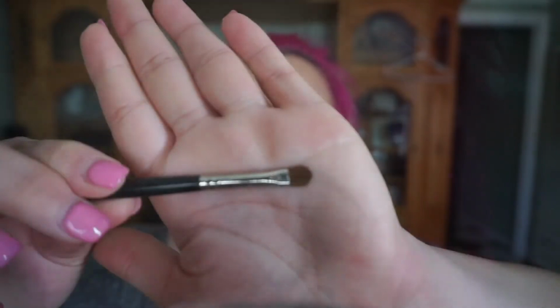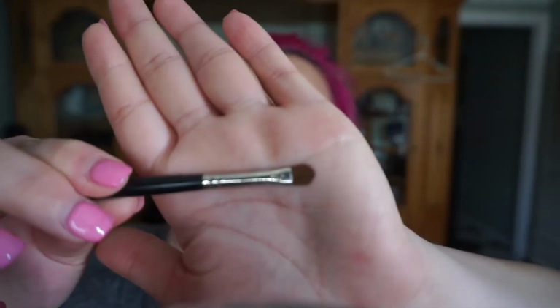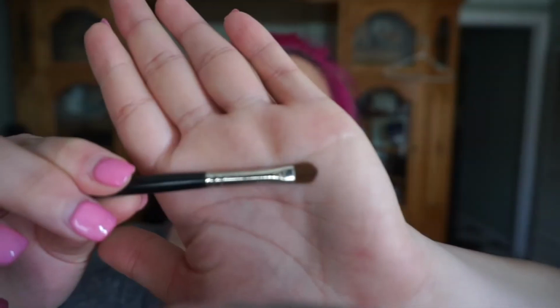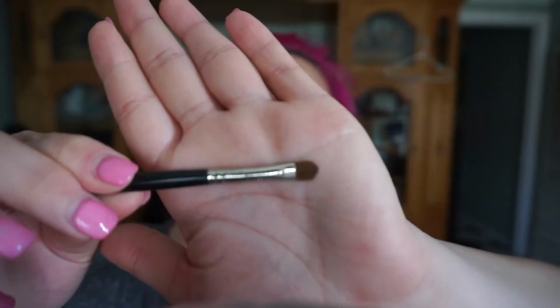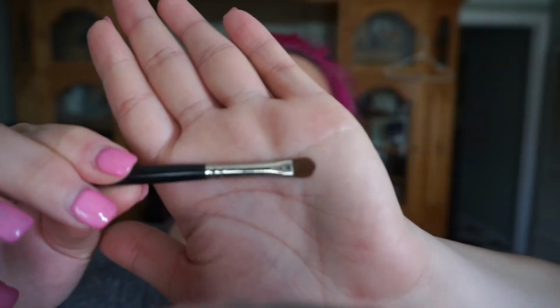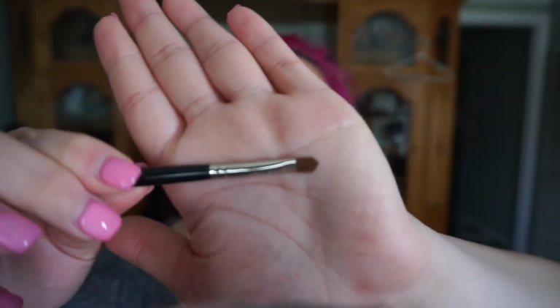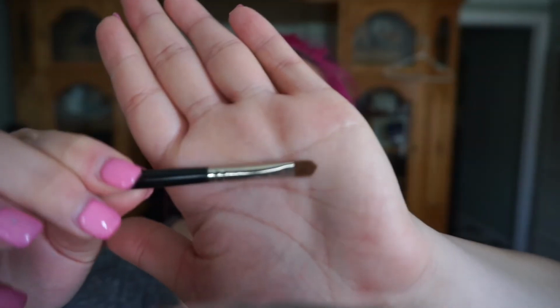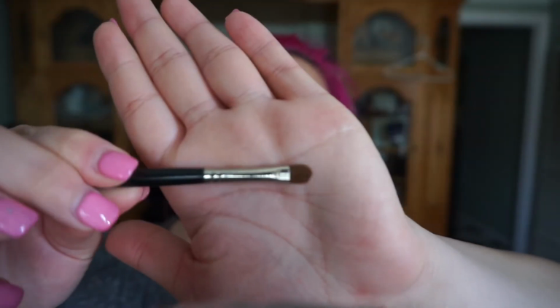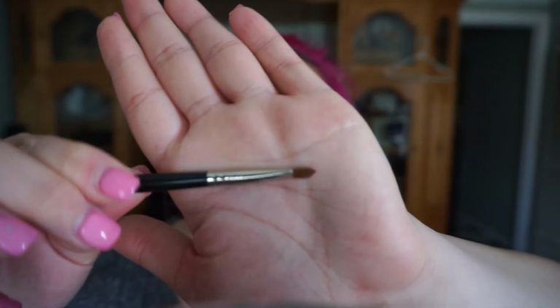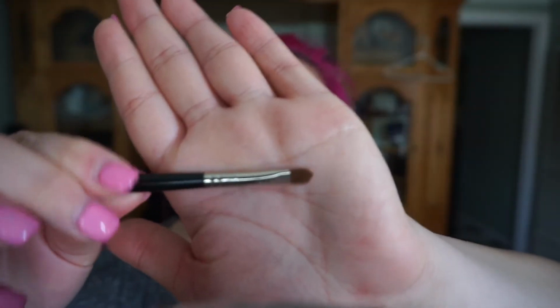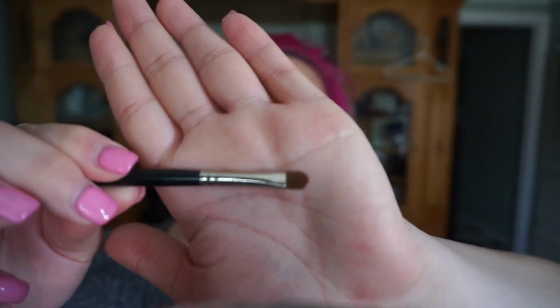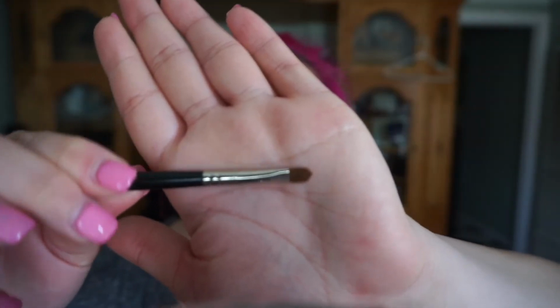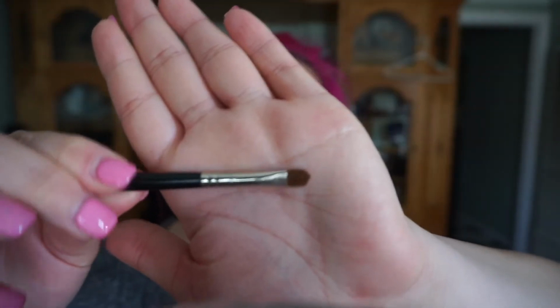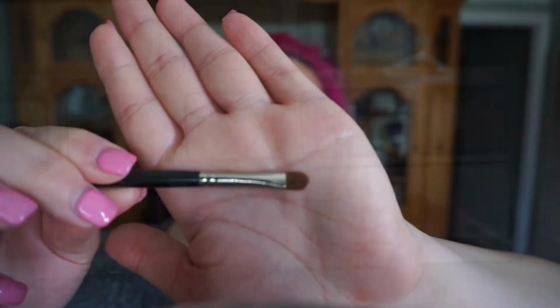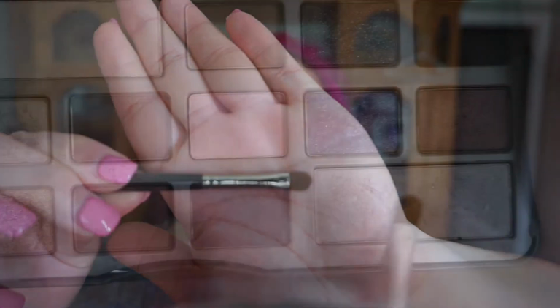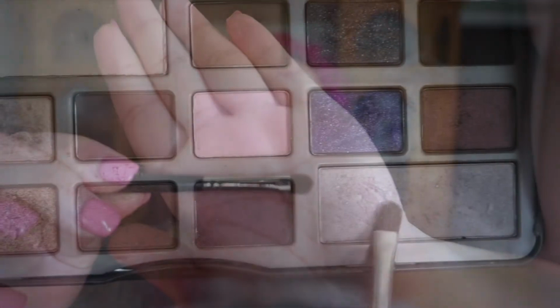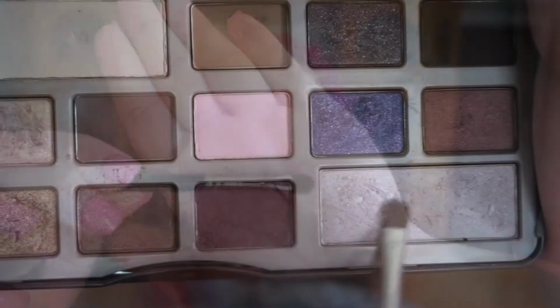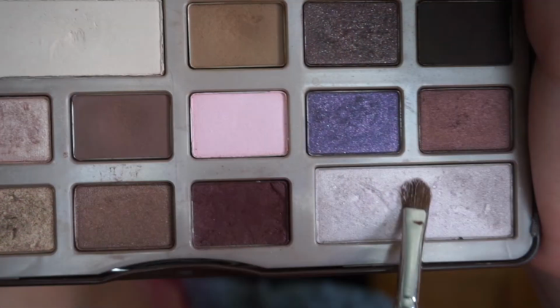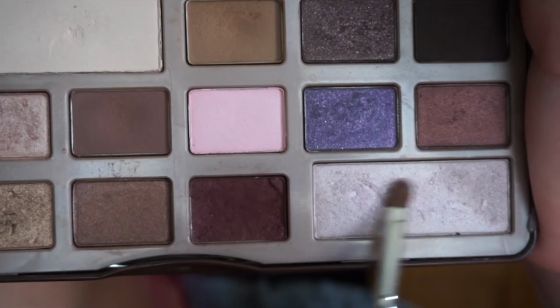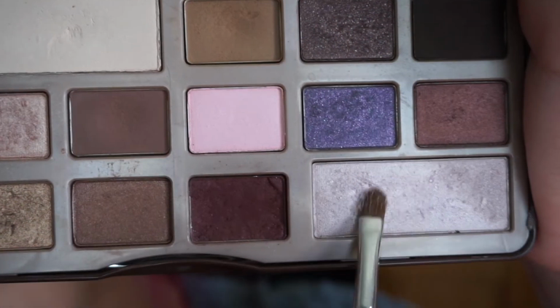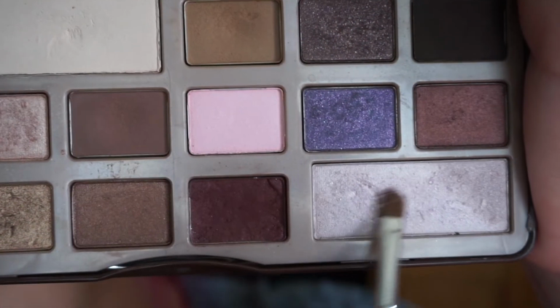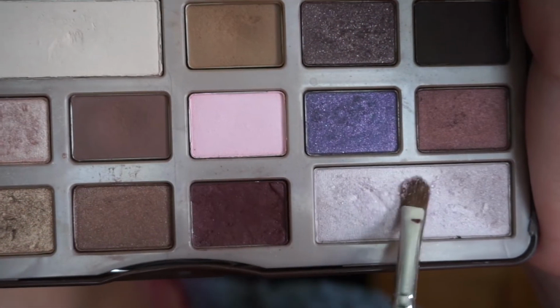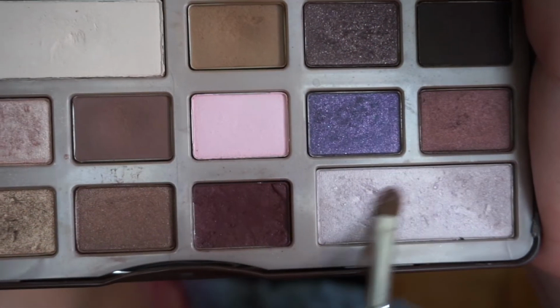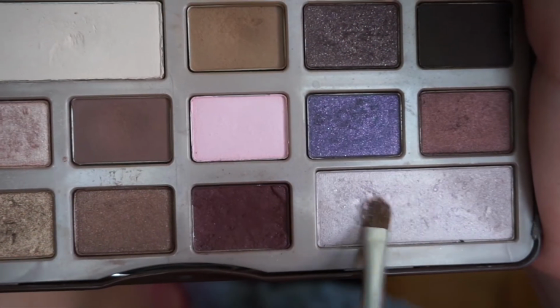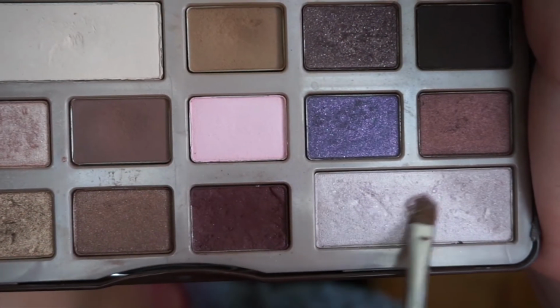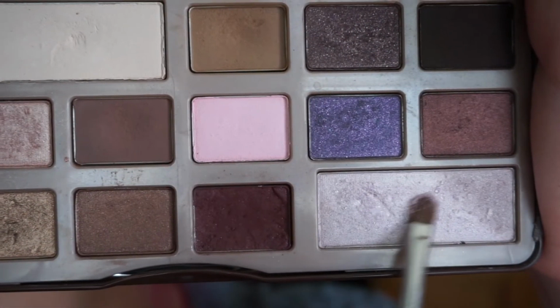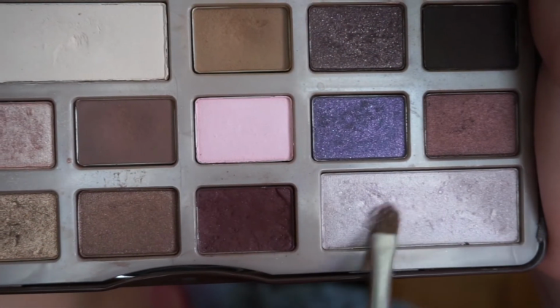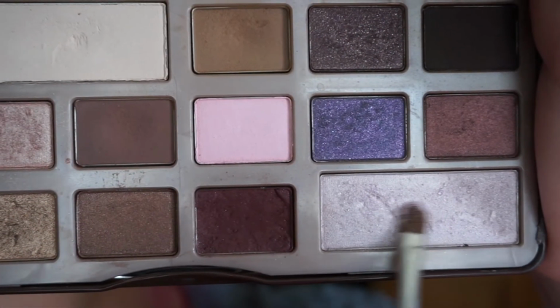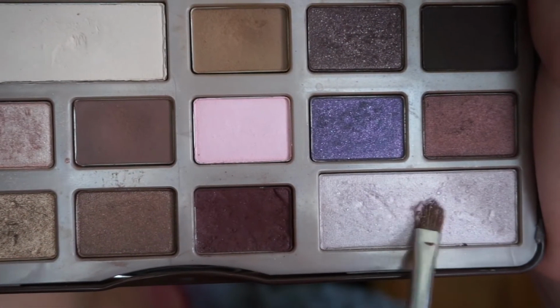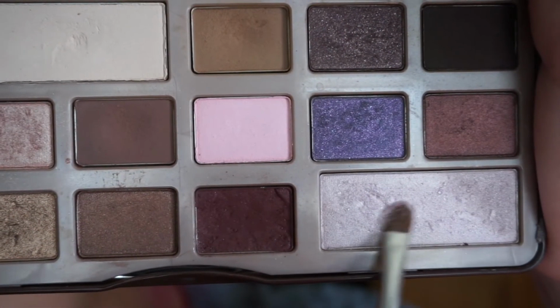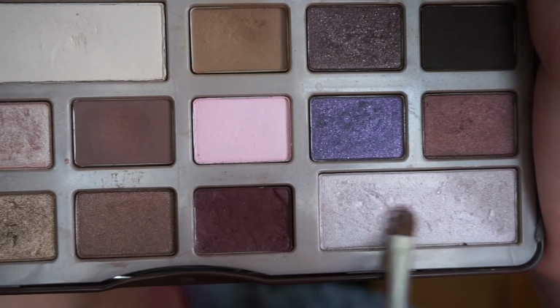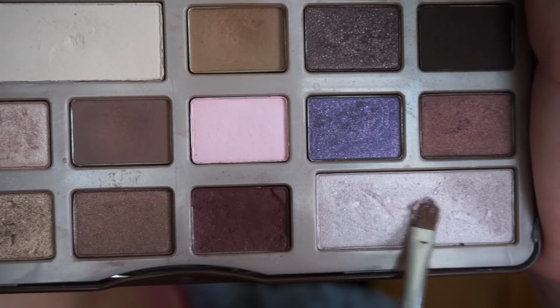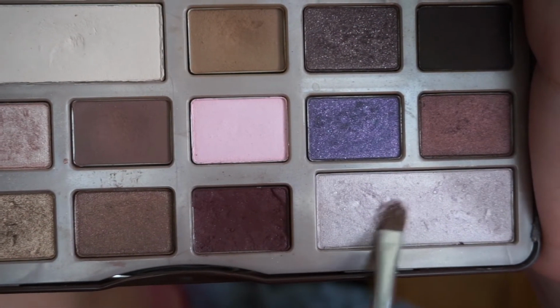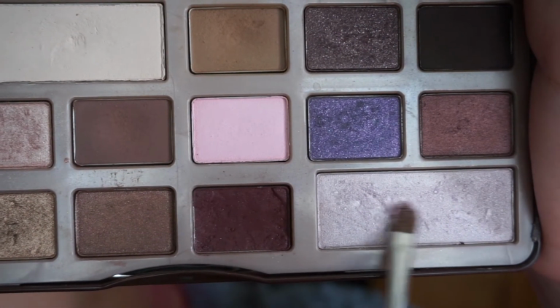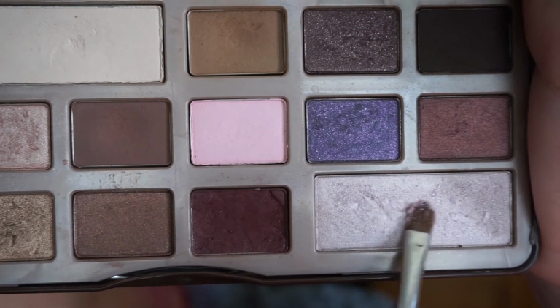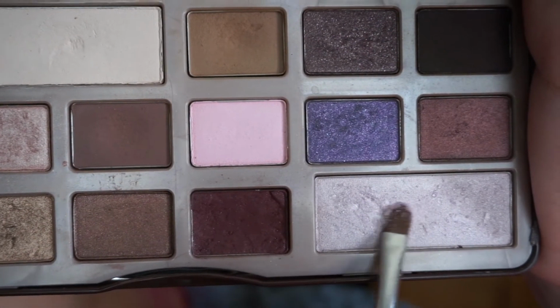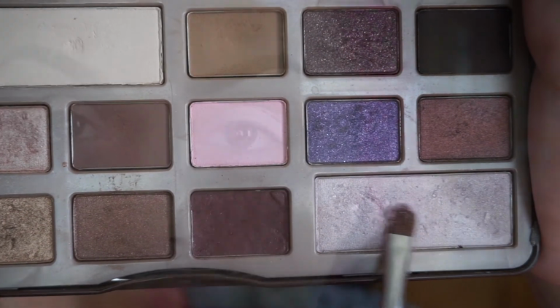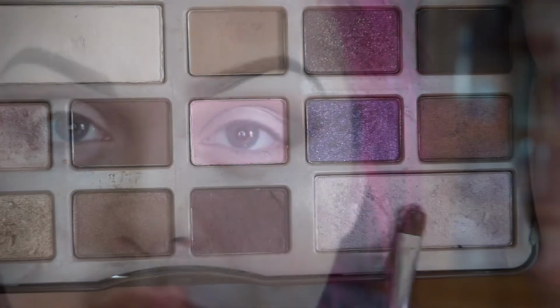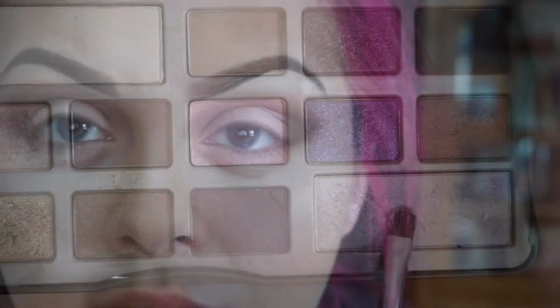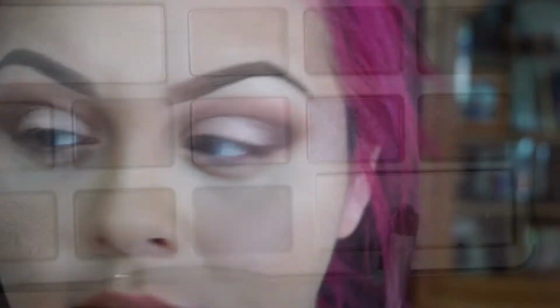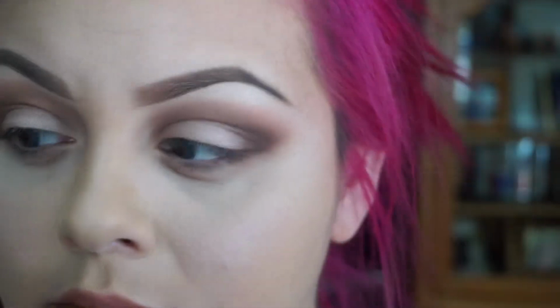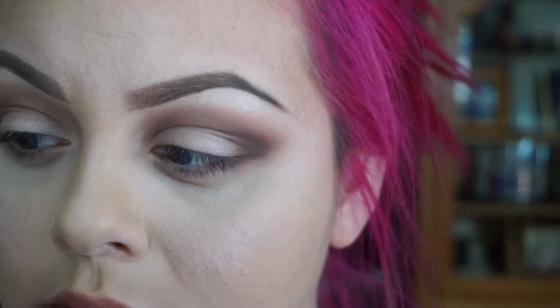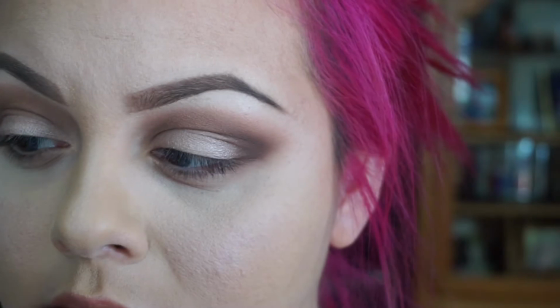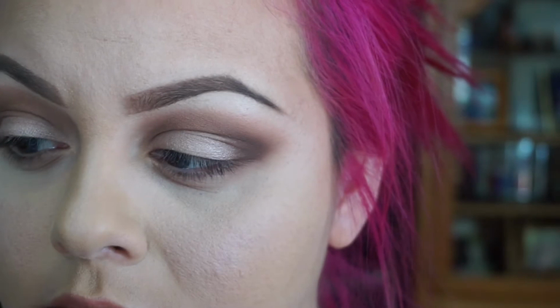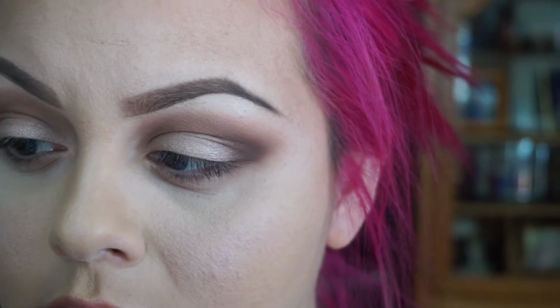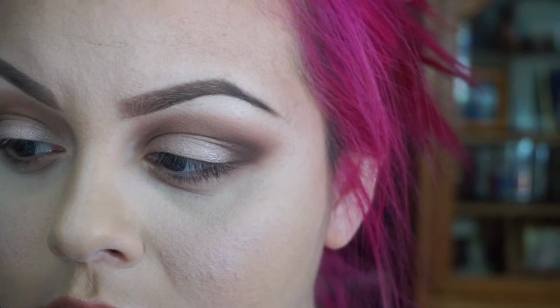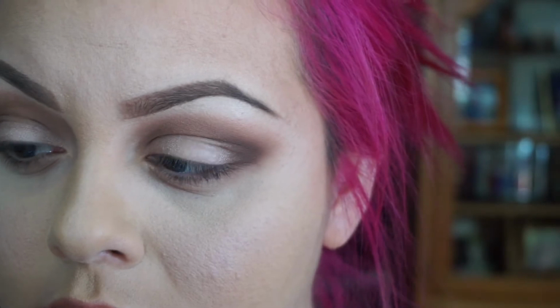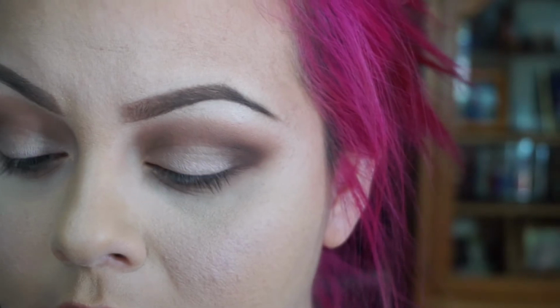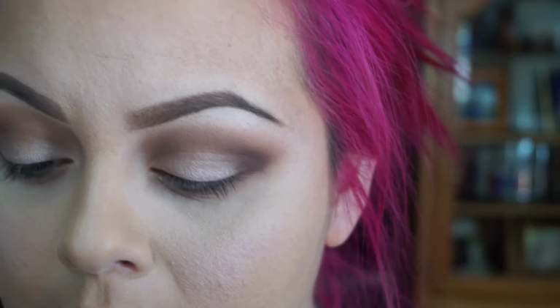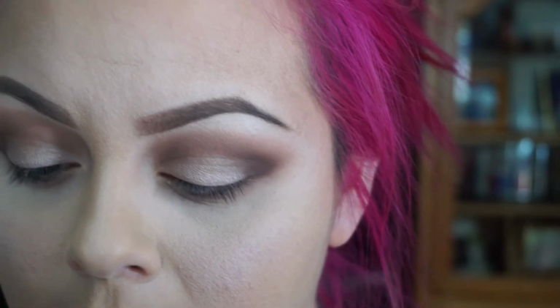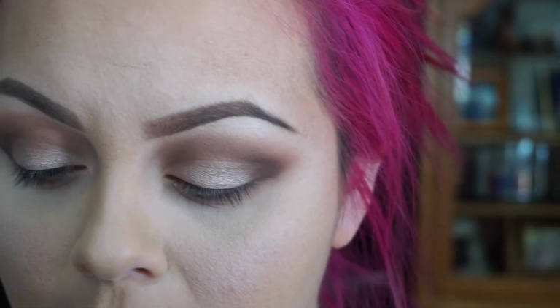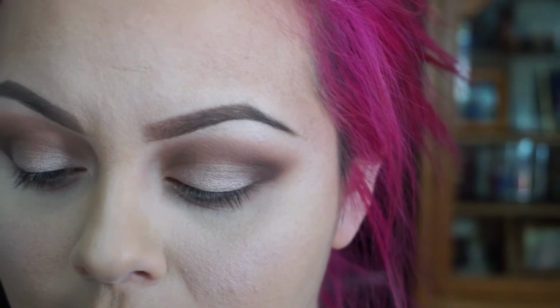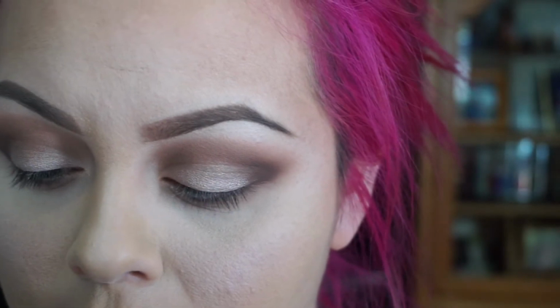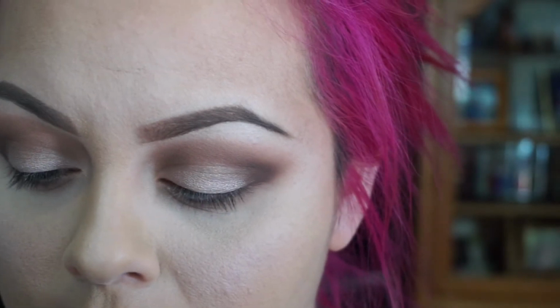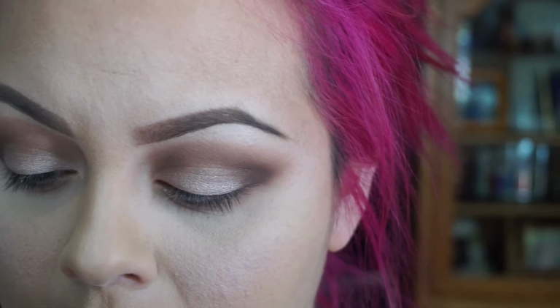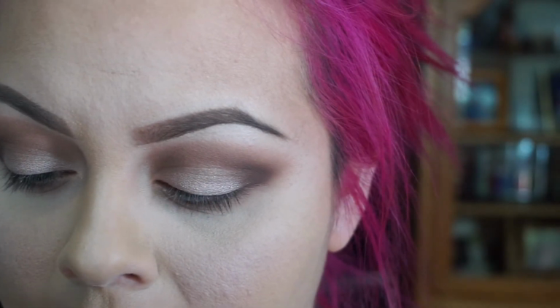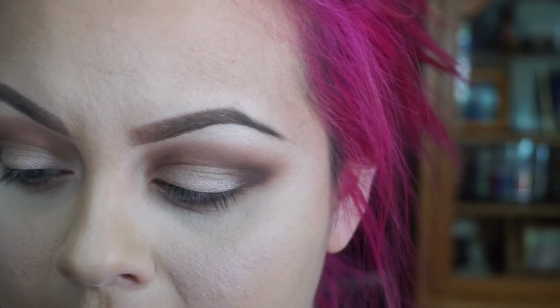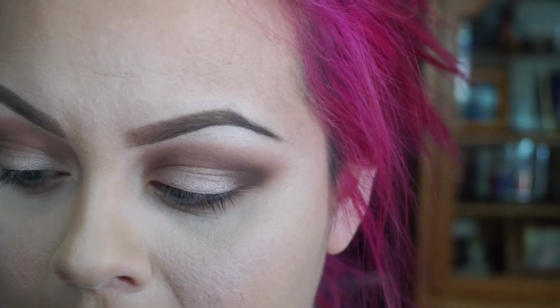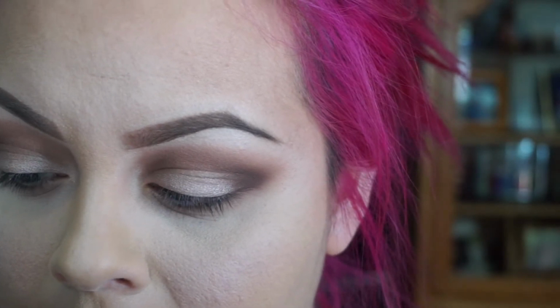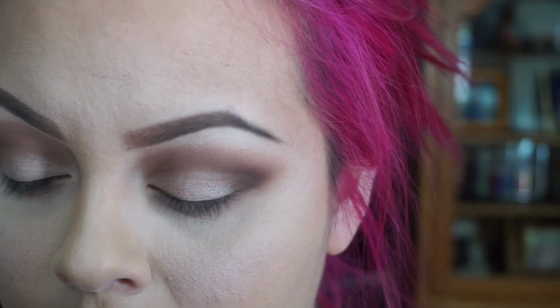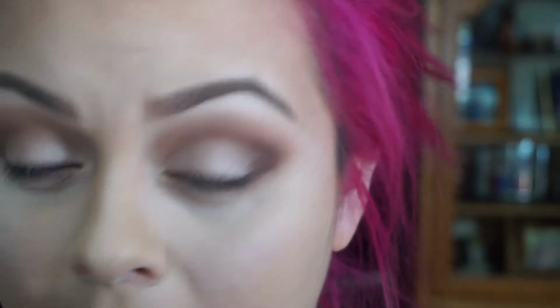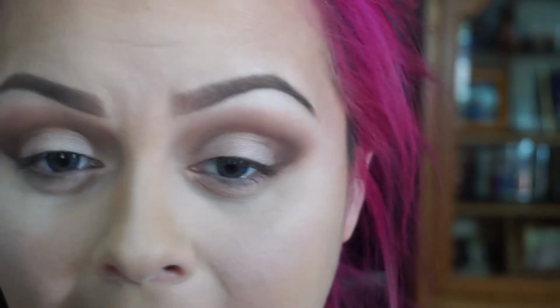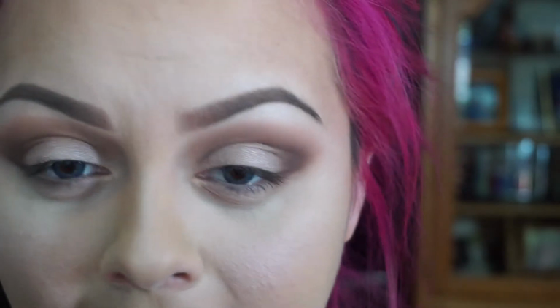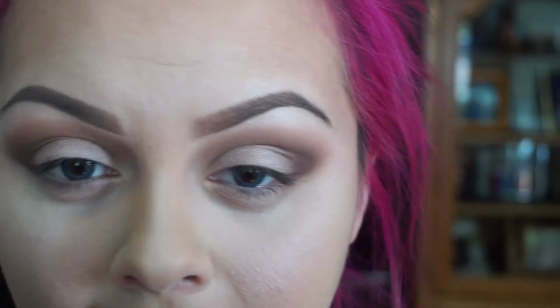With a little brush like this one, we're going to apply Champagne Truffle on the tear duct just to give it that little highlight.